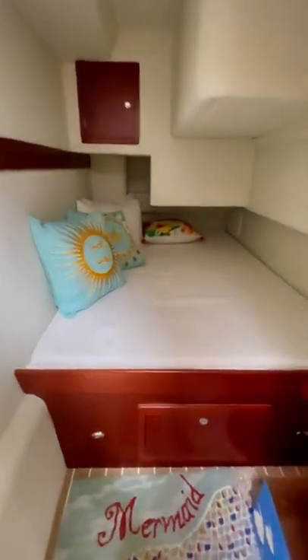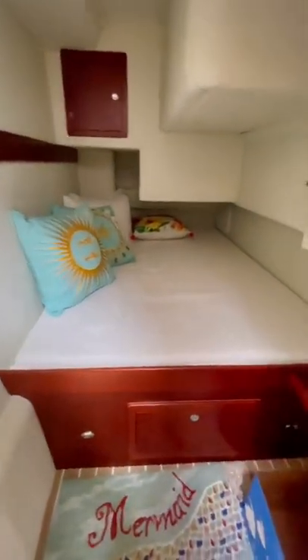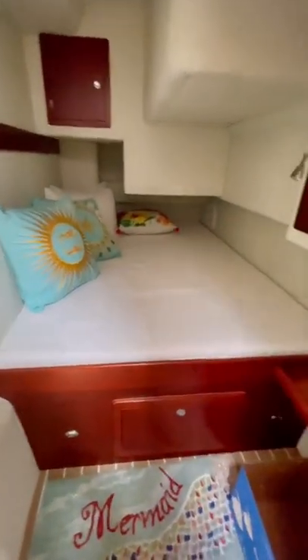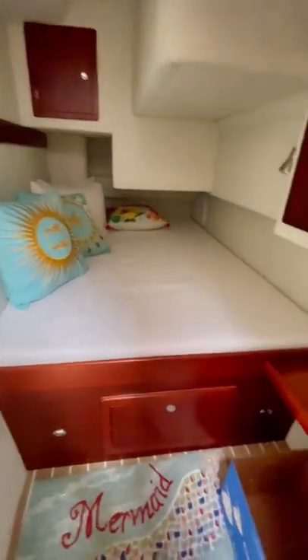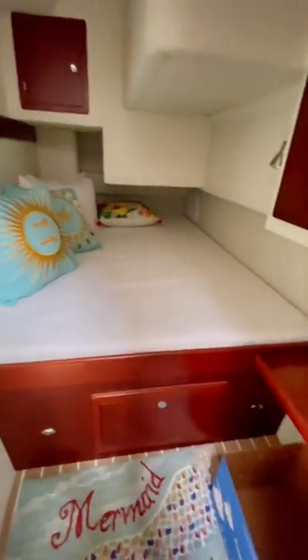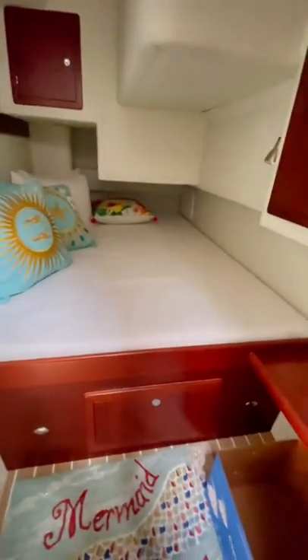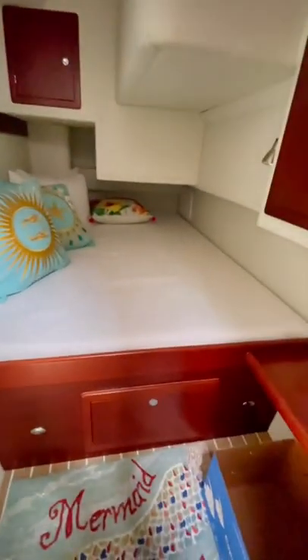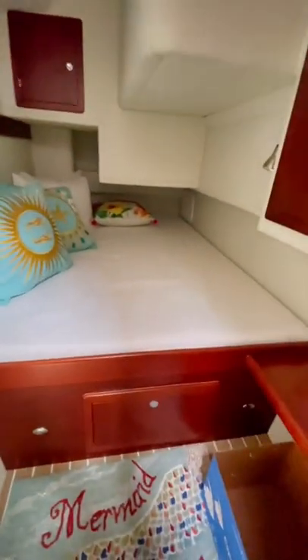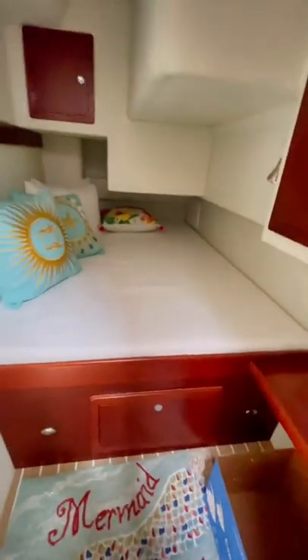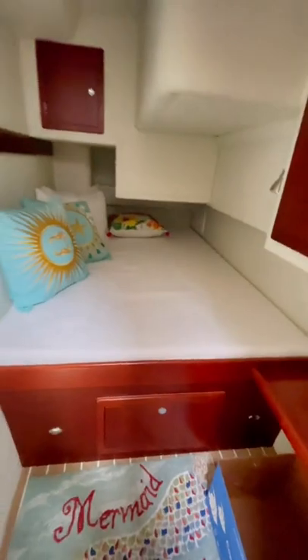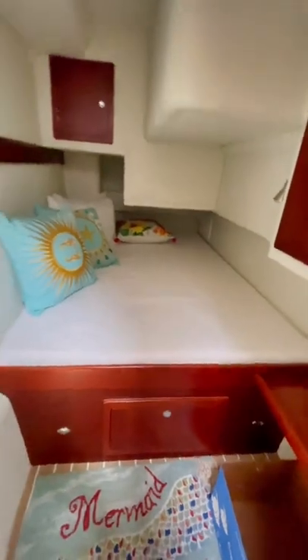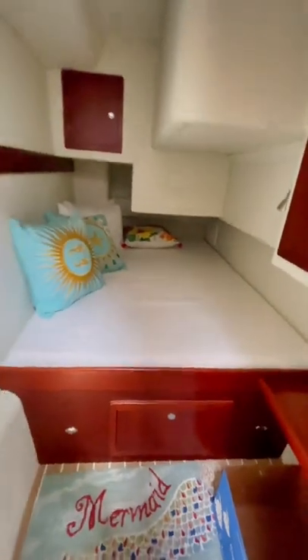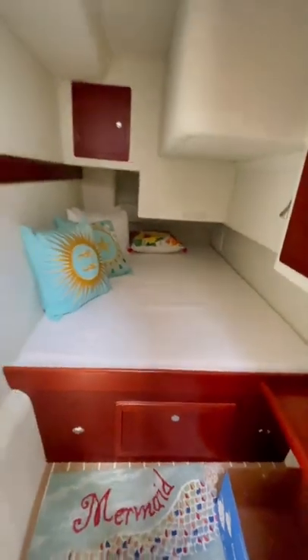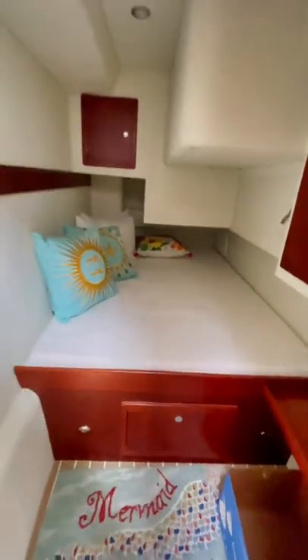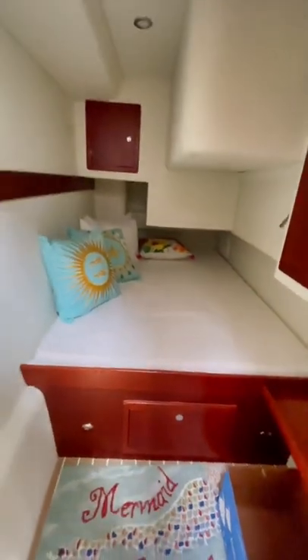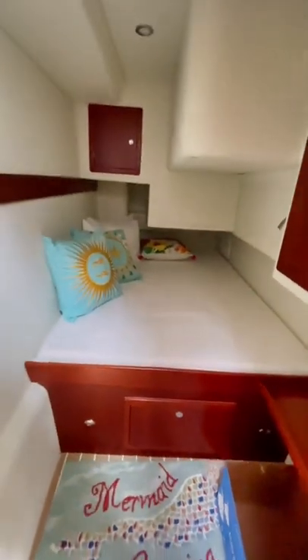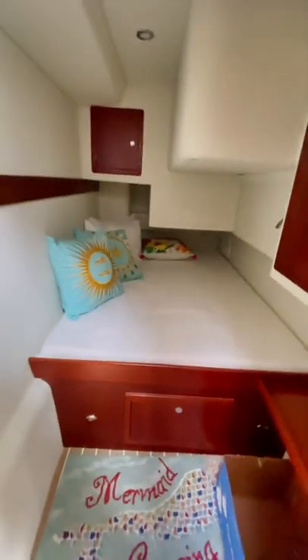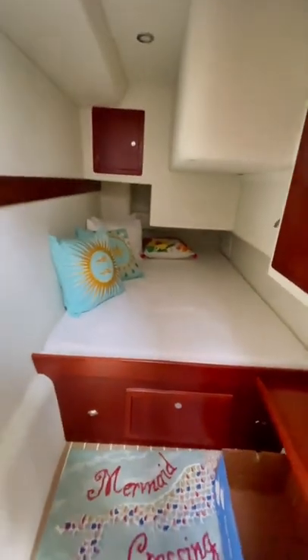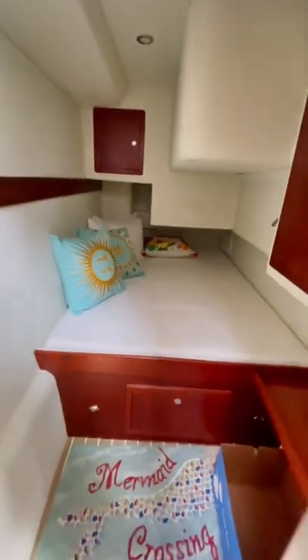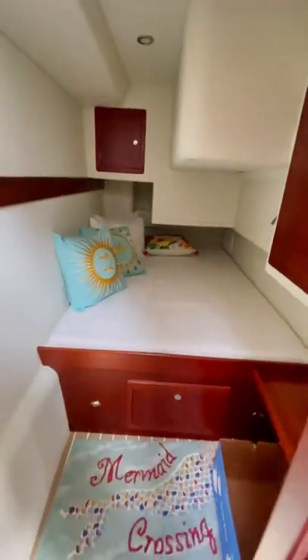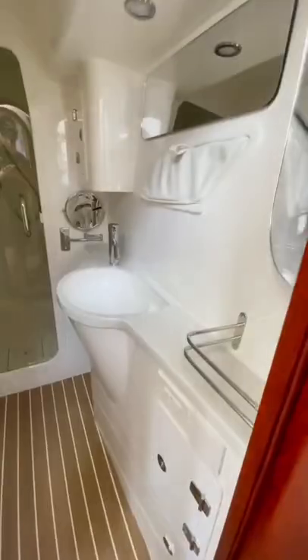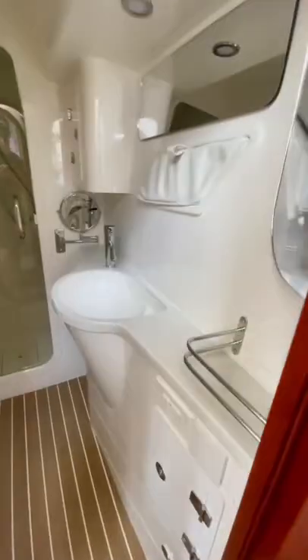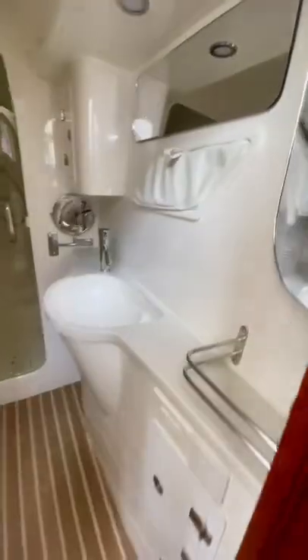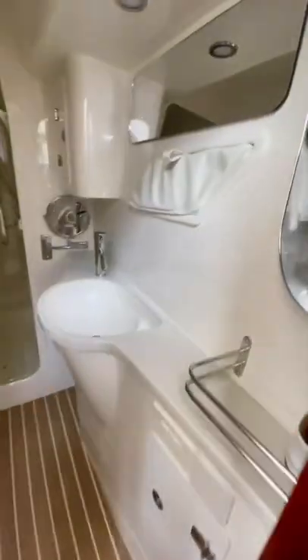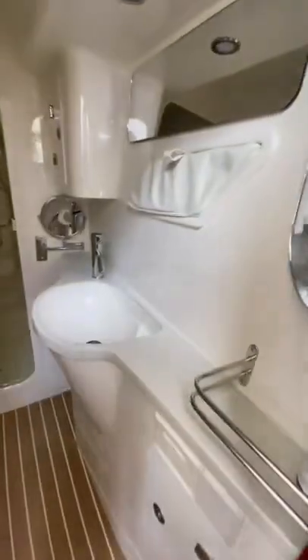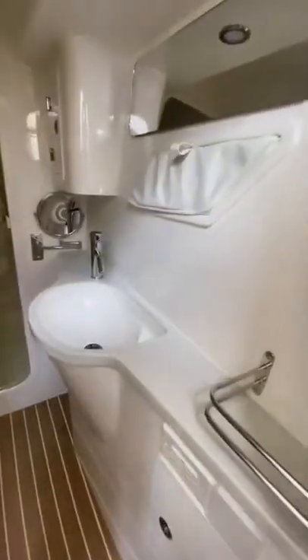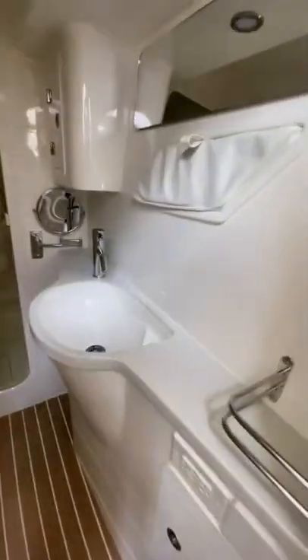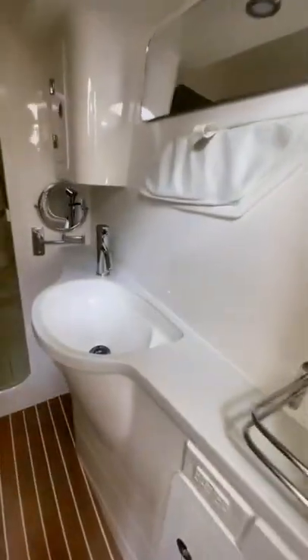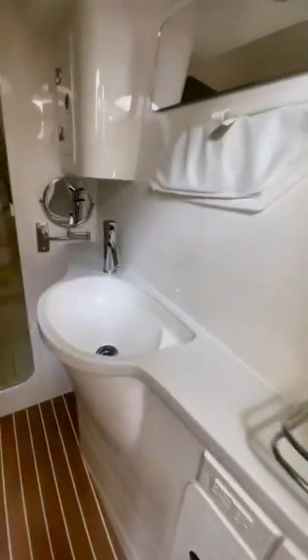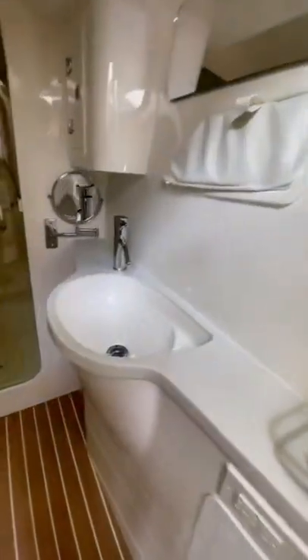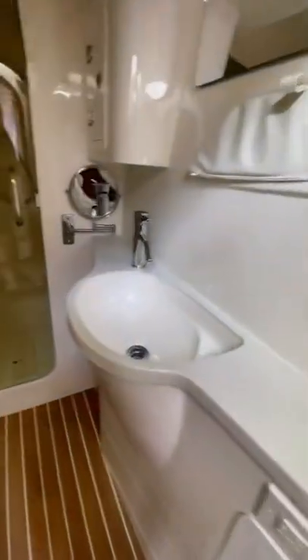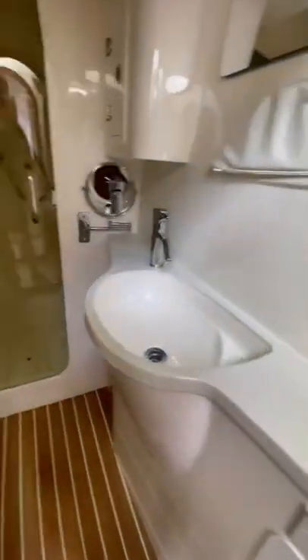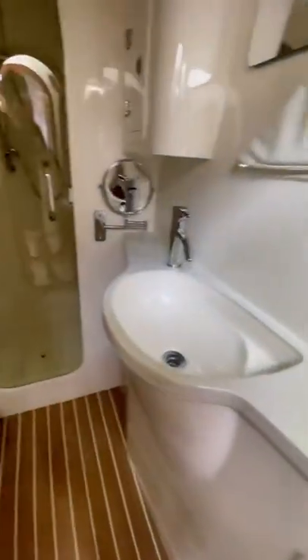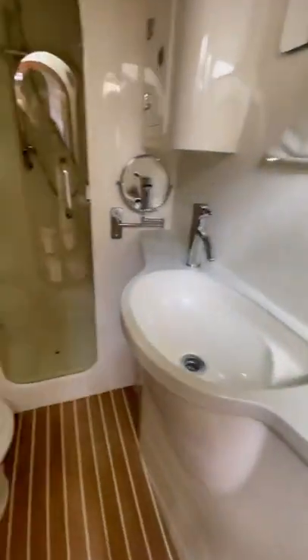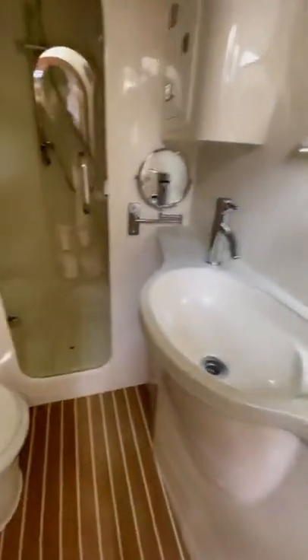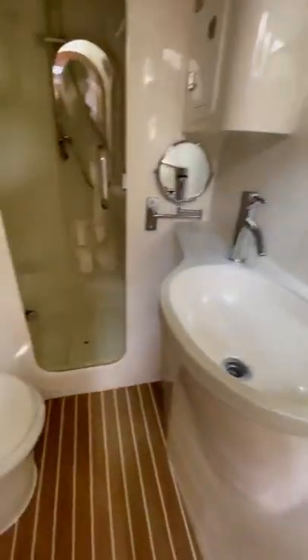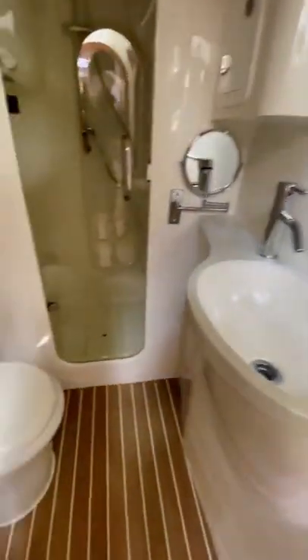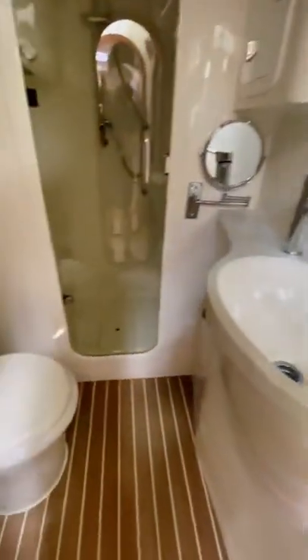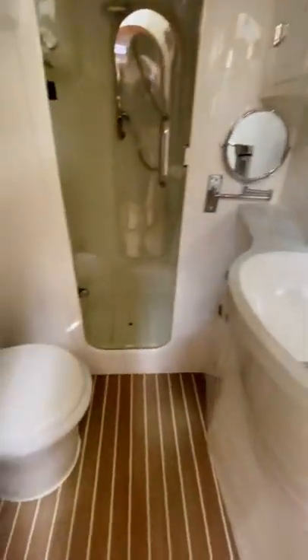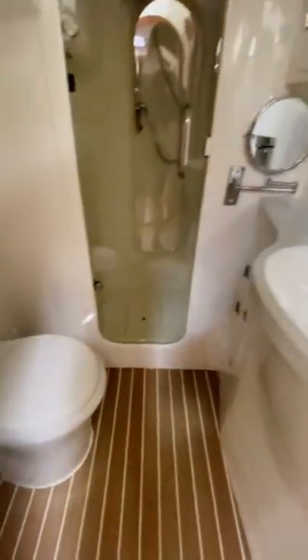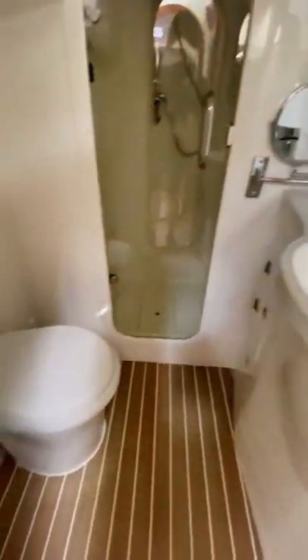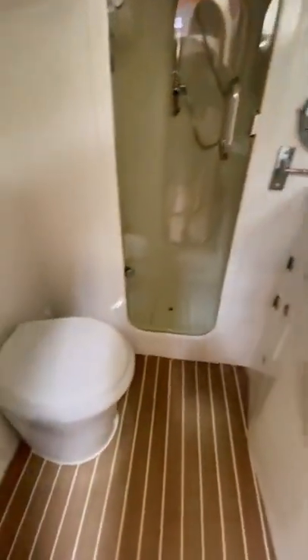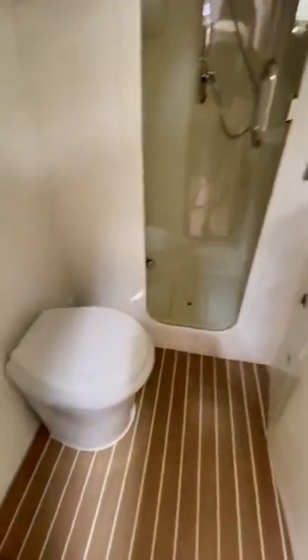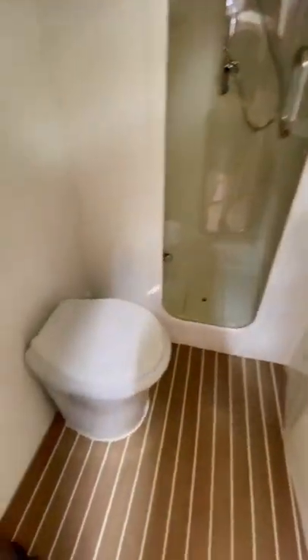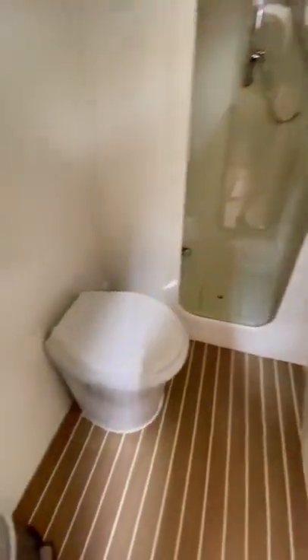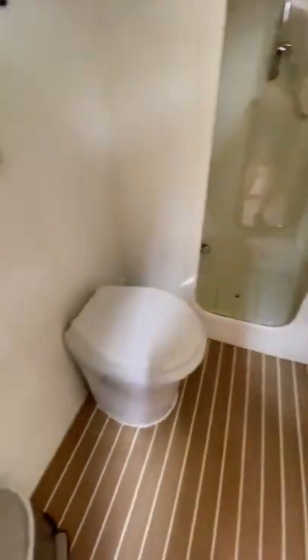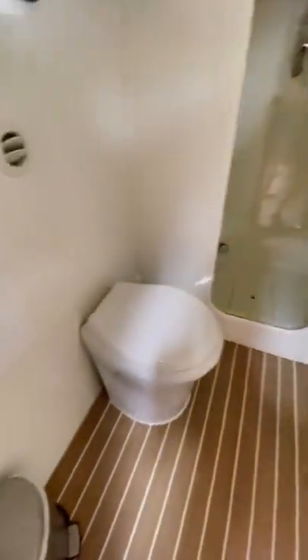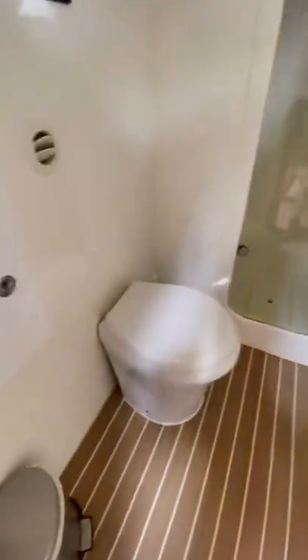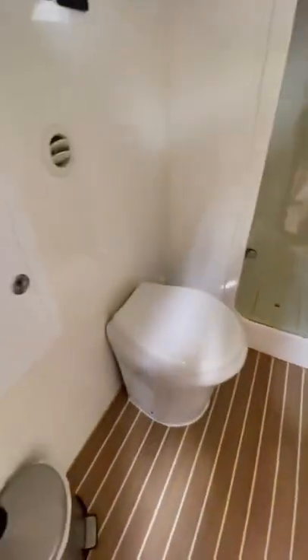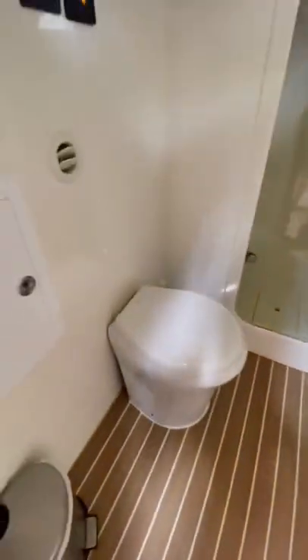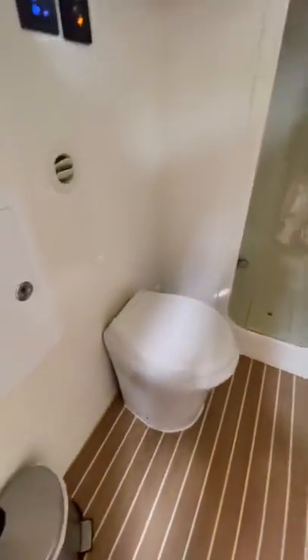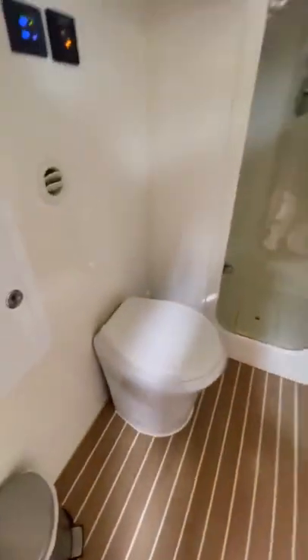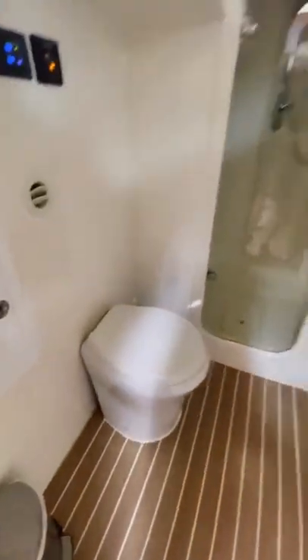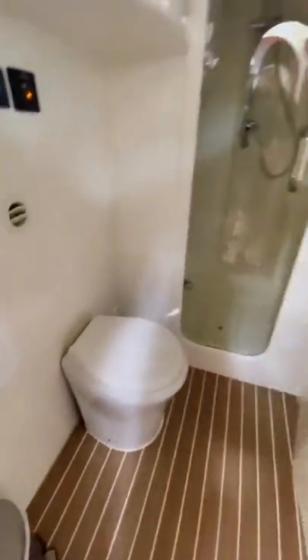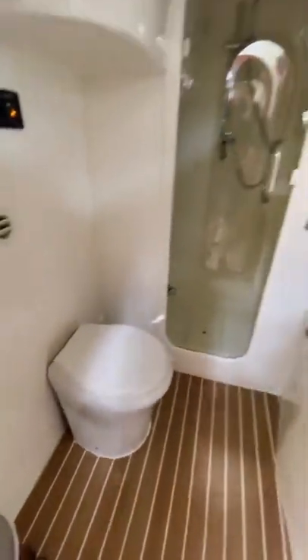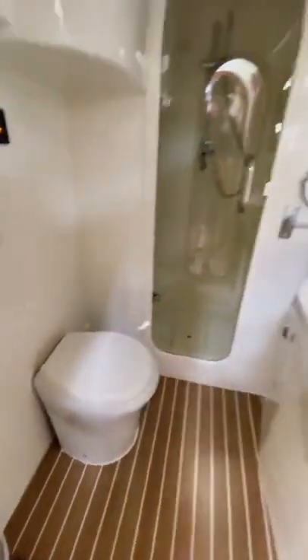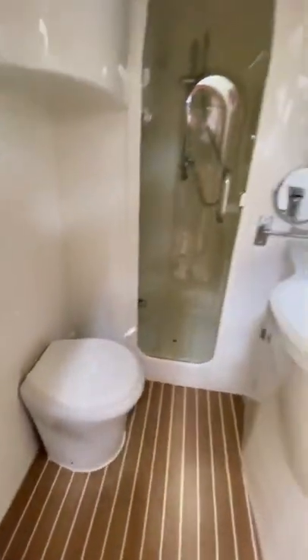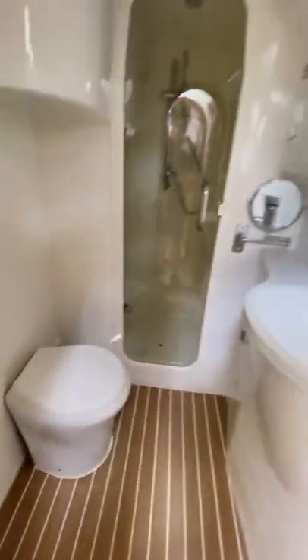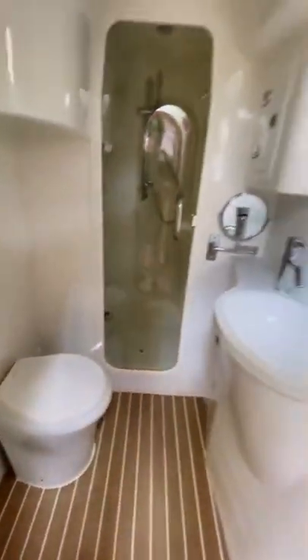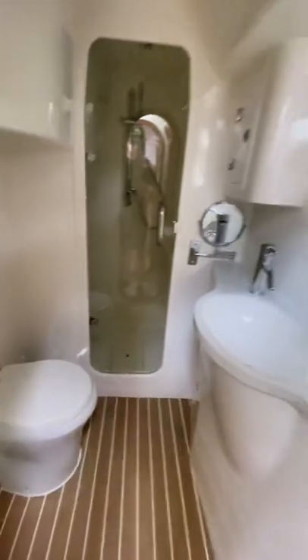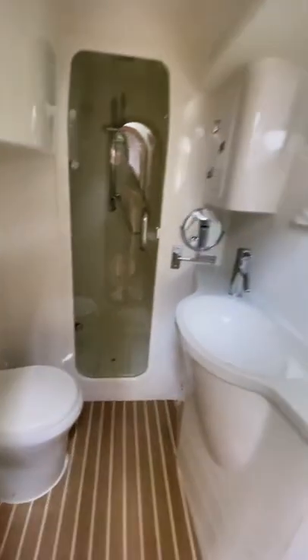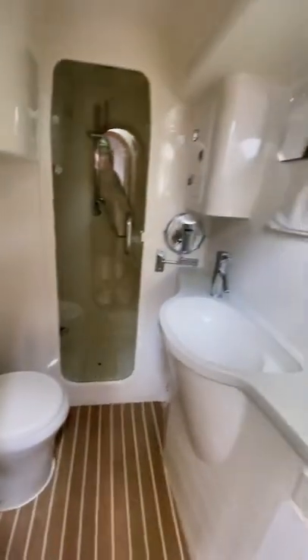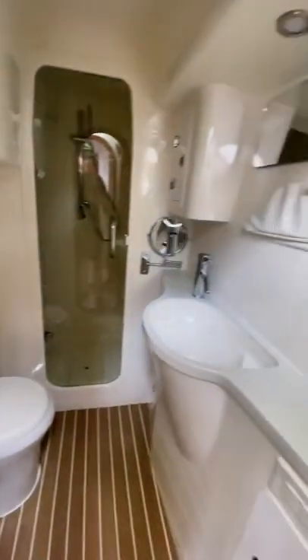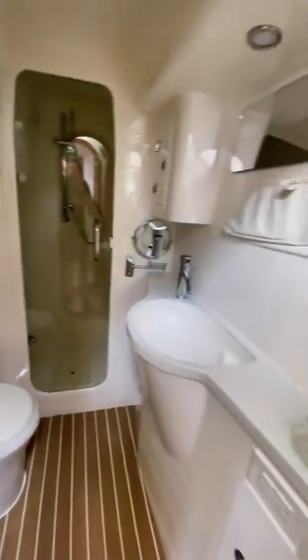Here is the second guest cabin as well as the head. The head is a pretty decent size as well with a full stand-up shower stall.